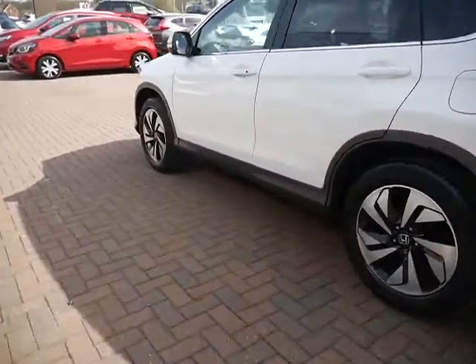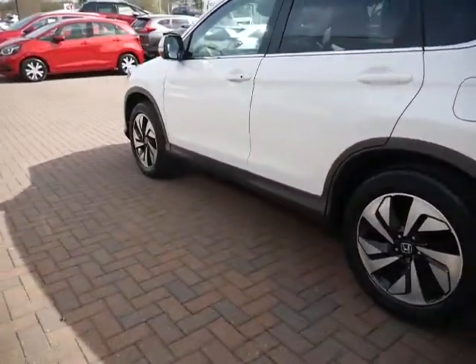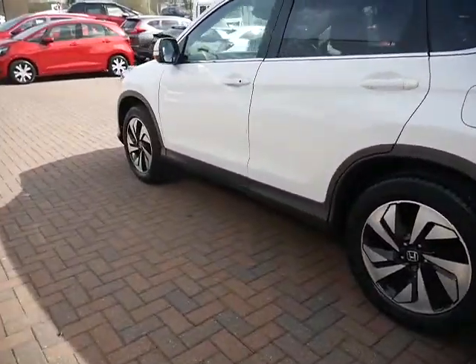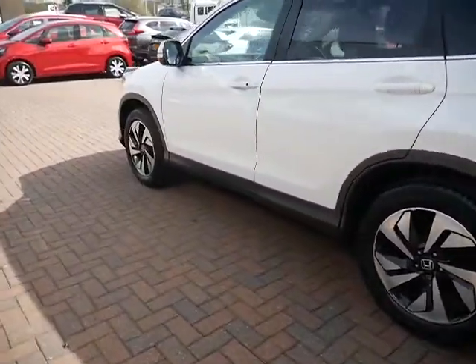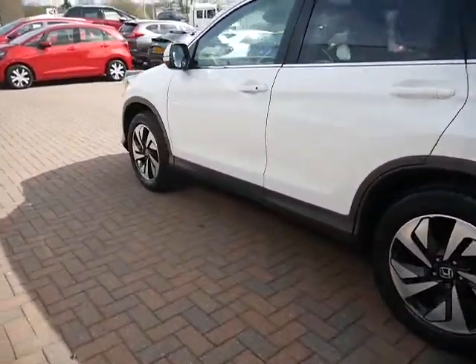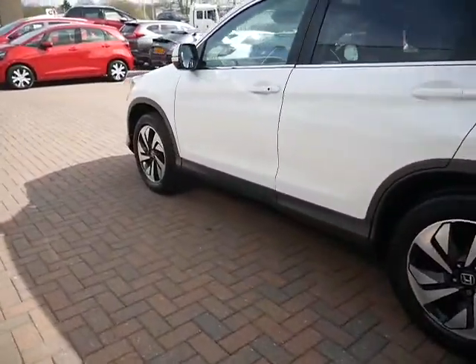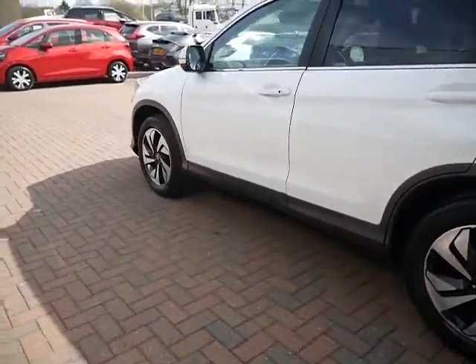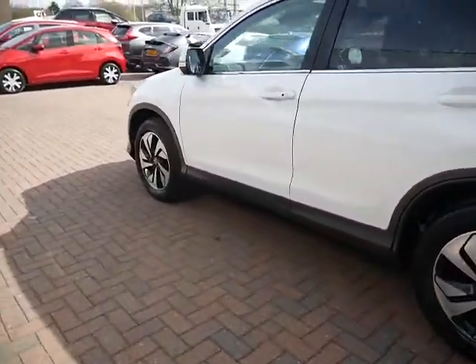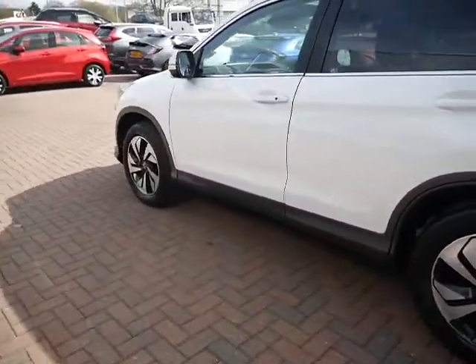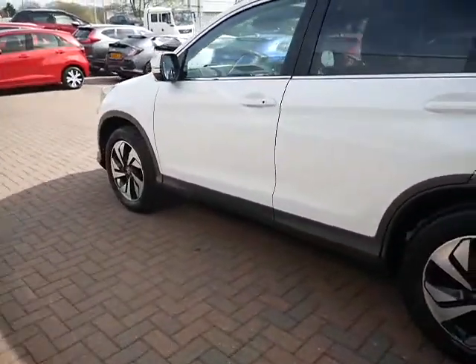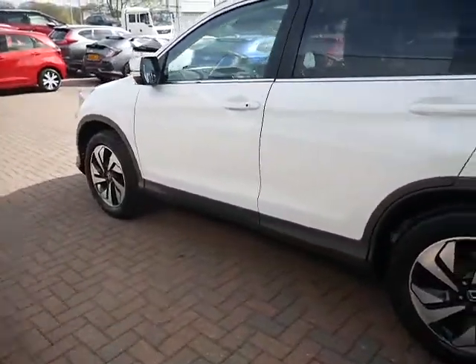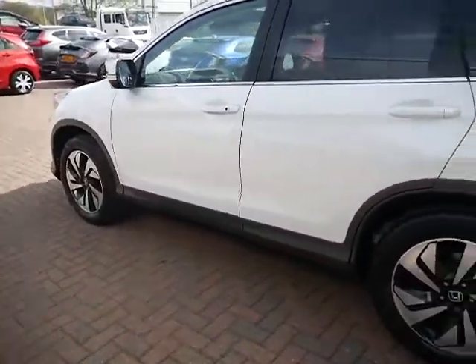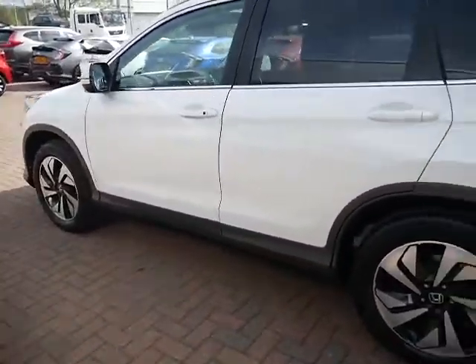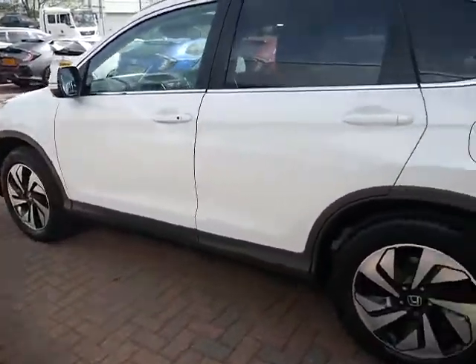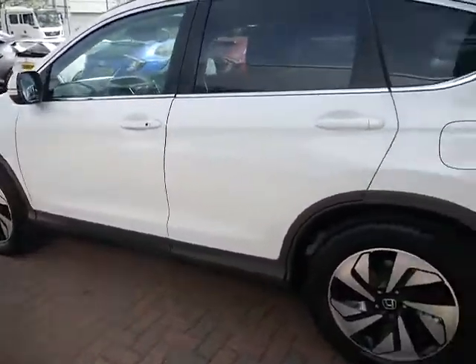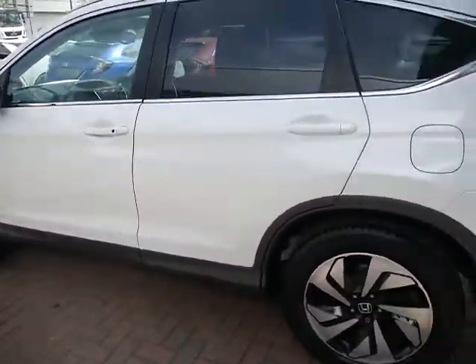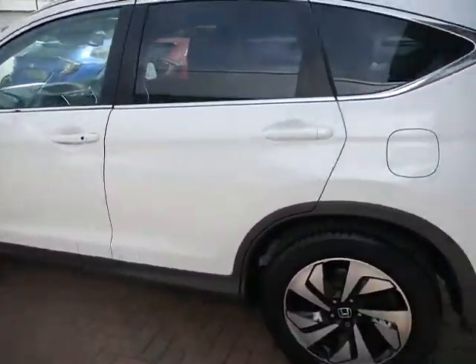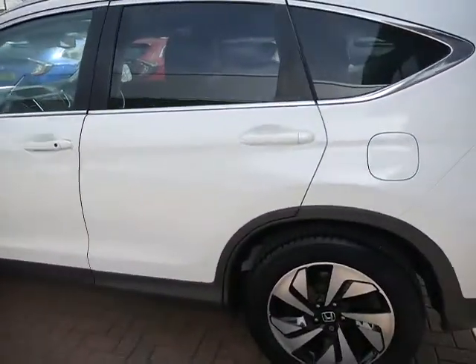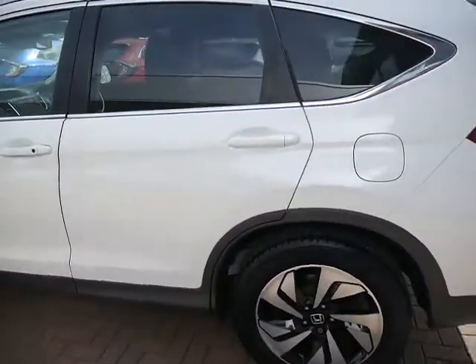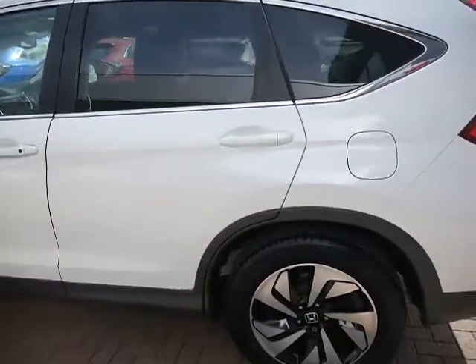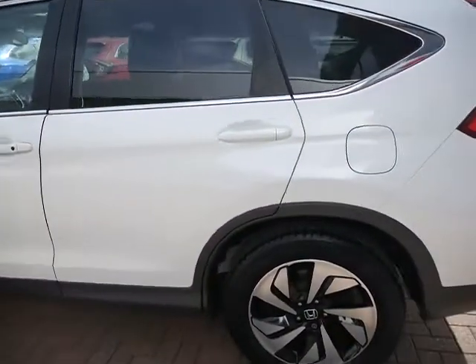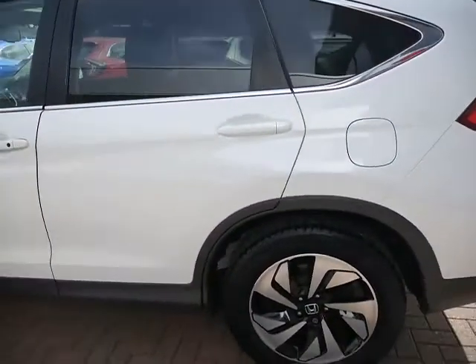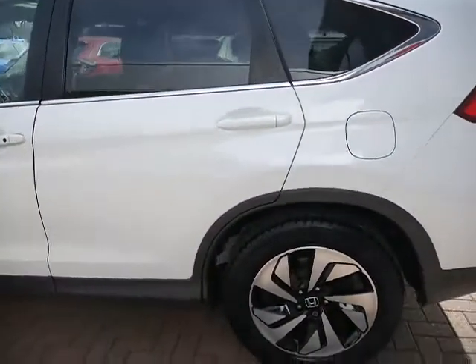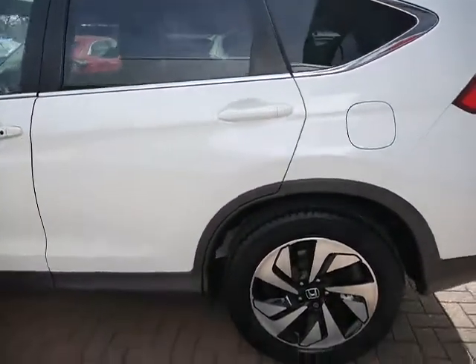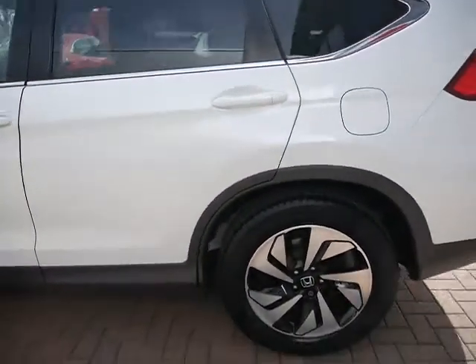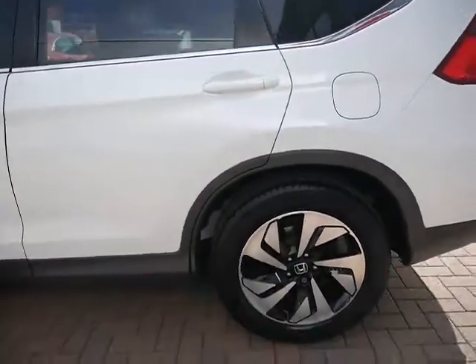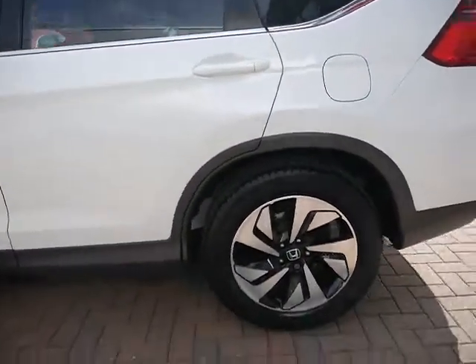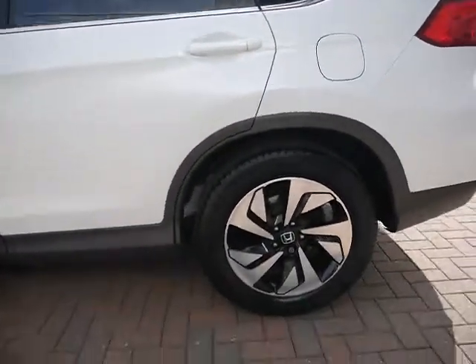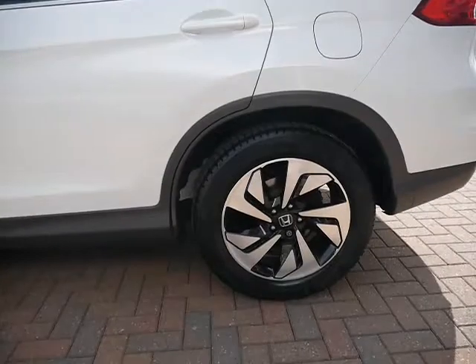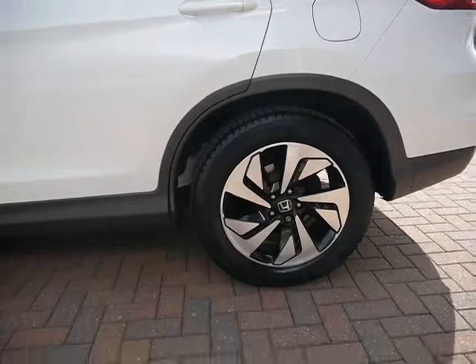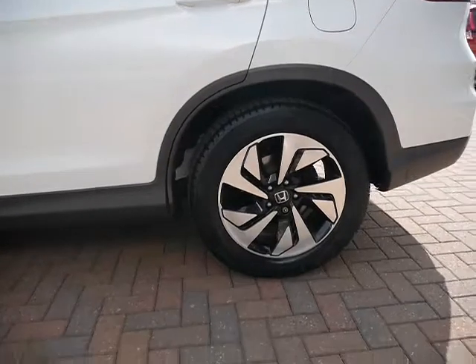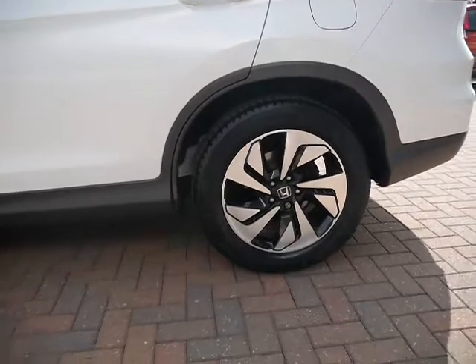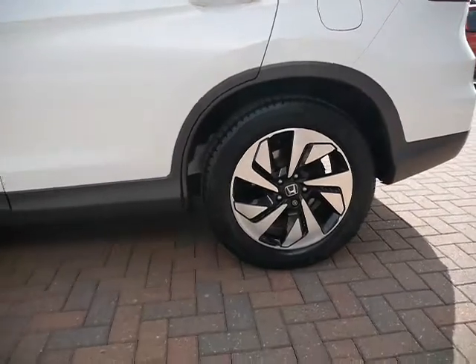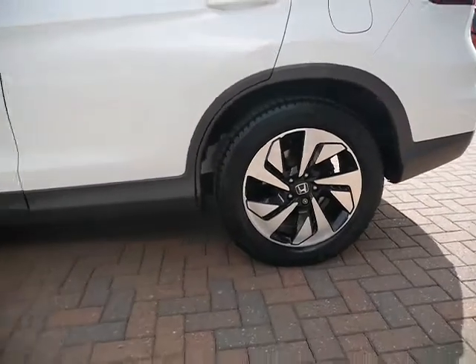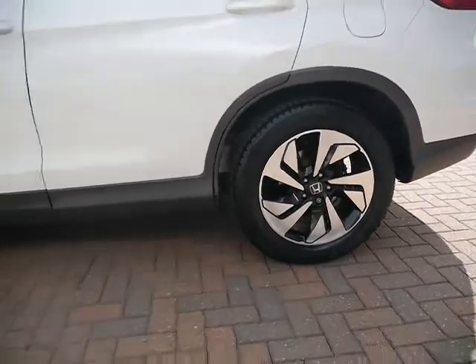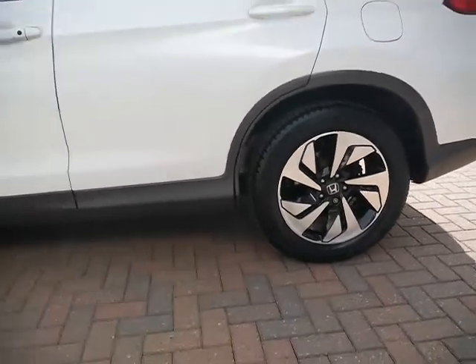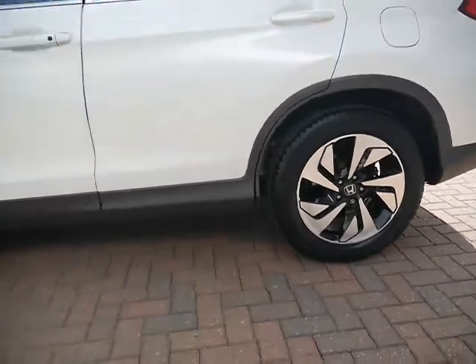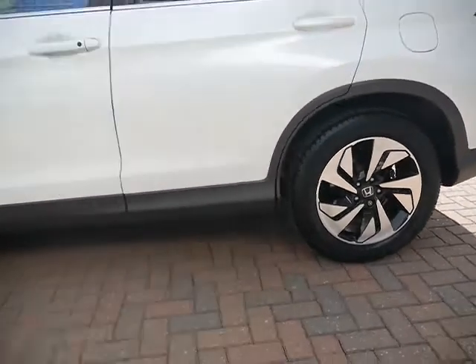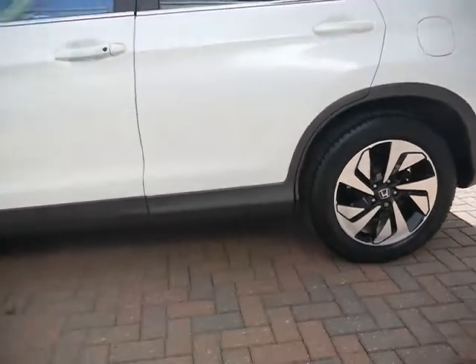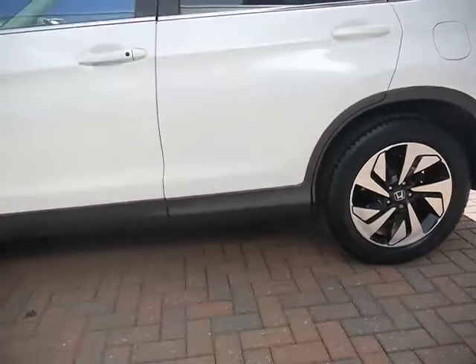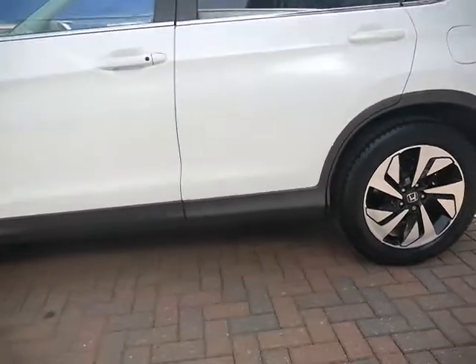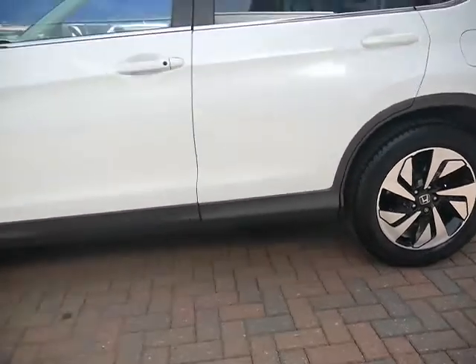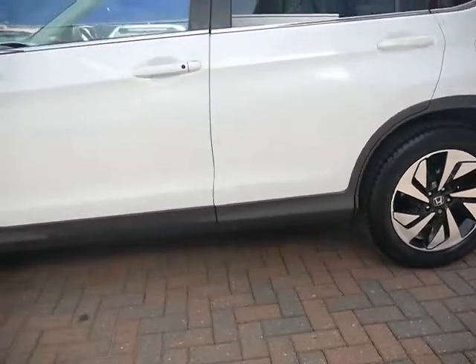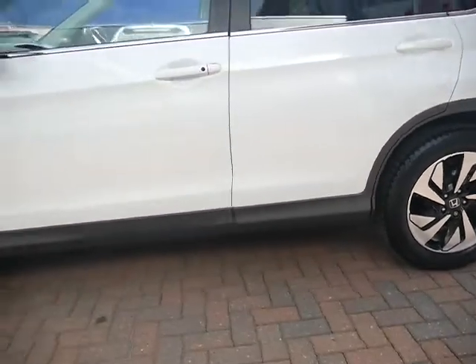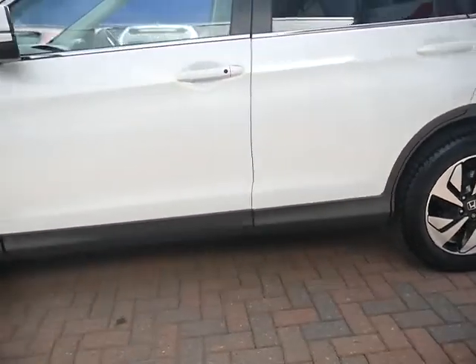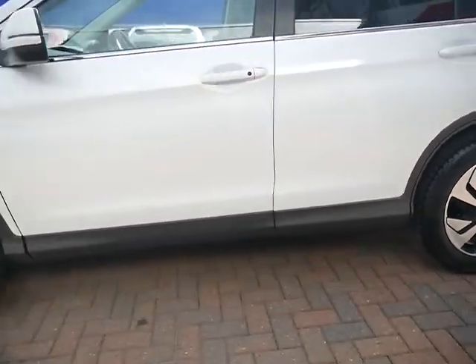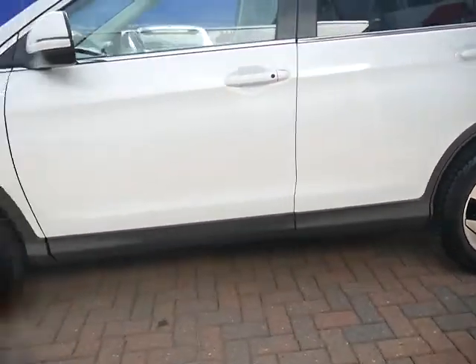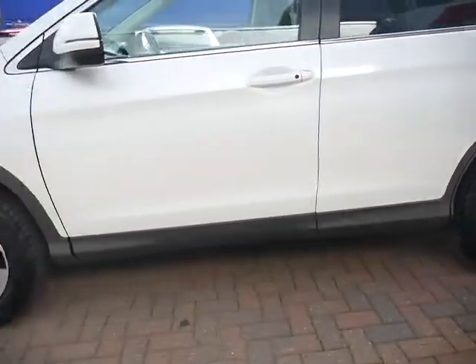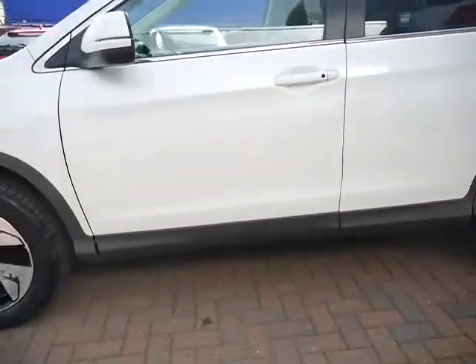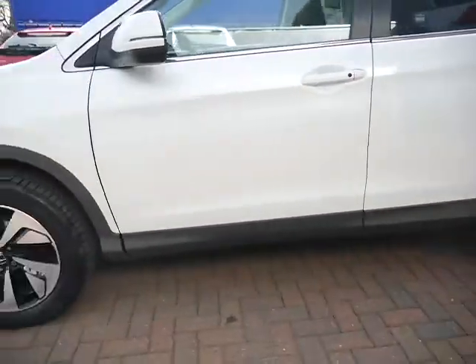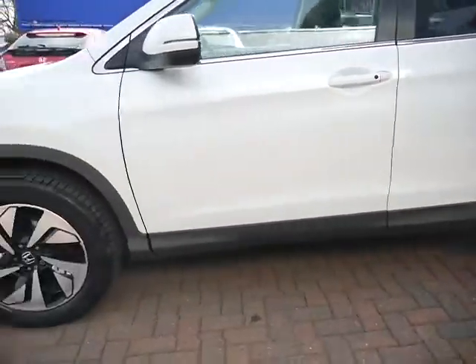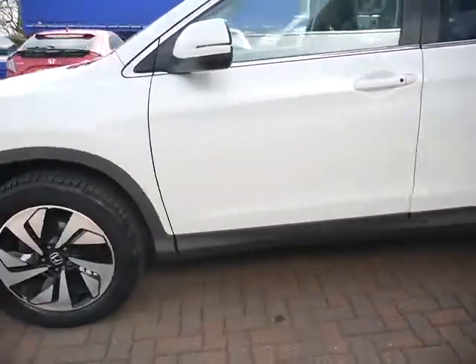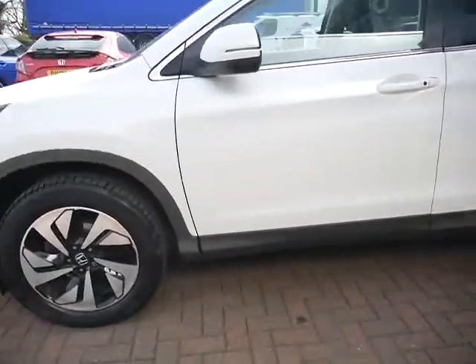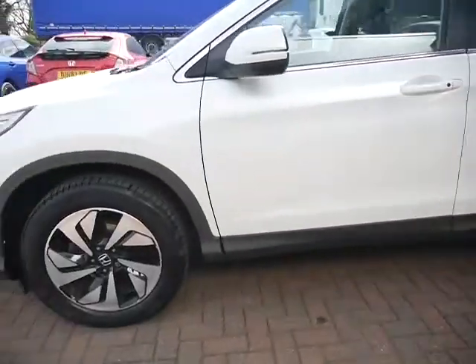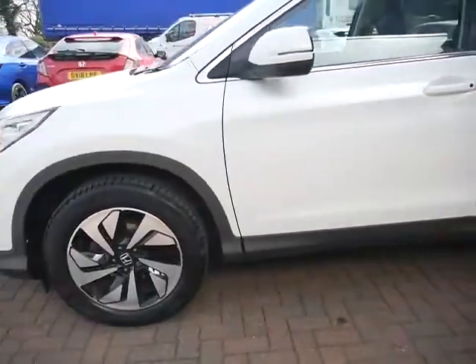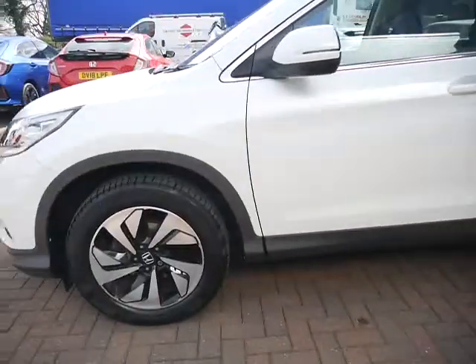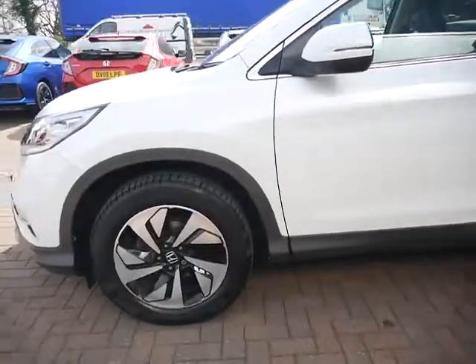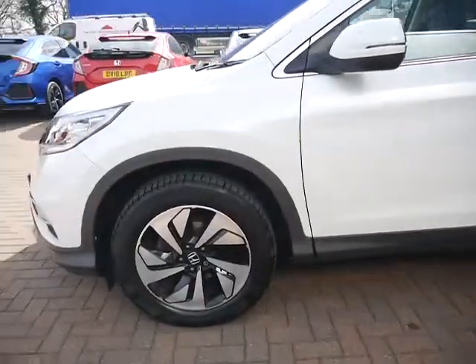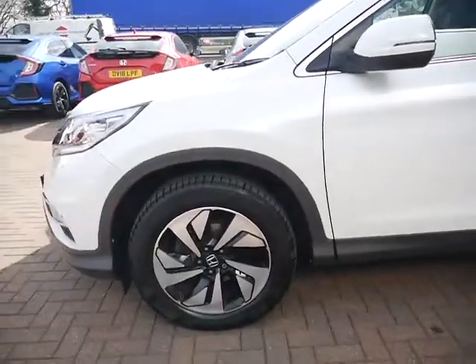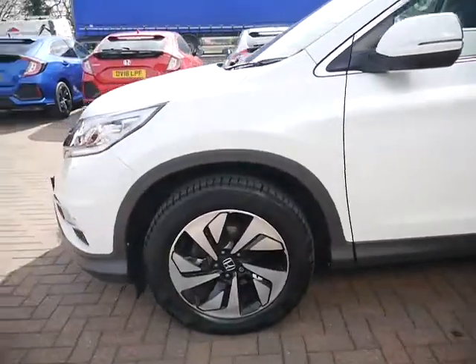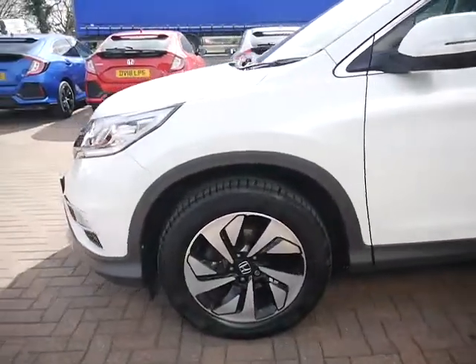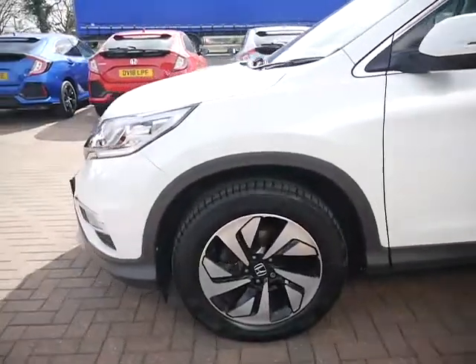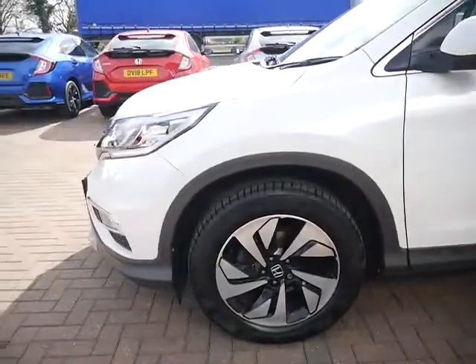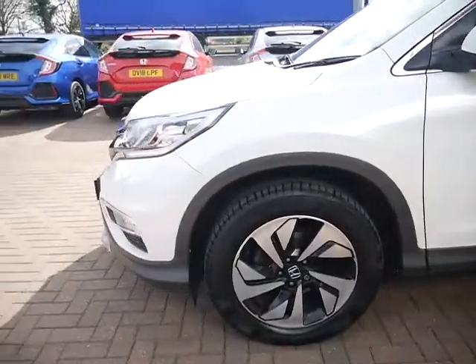Rear privacy glass is on this vehicle also. Just taking you around the vehicle to show that it's free from any major dents and scuffs.